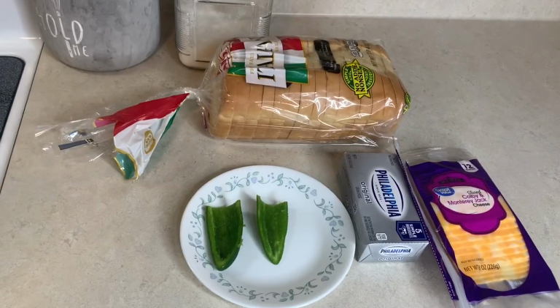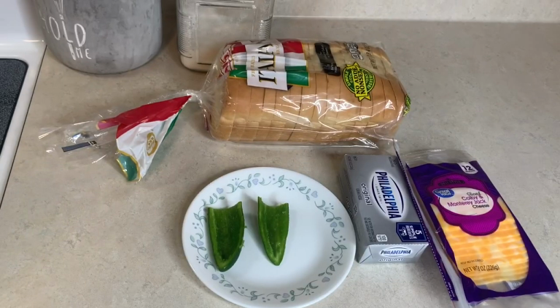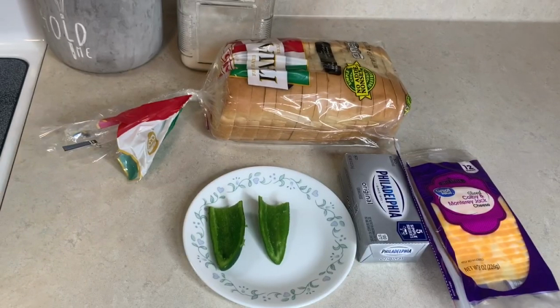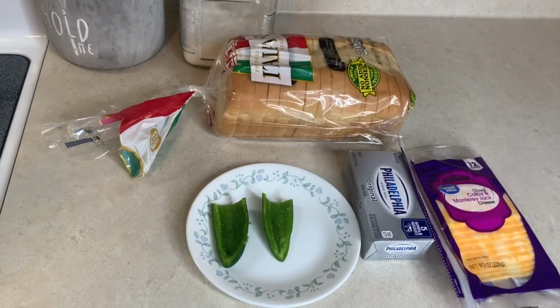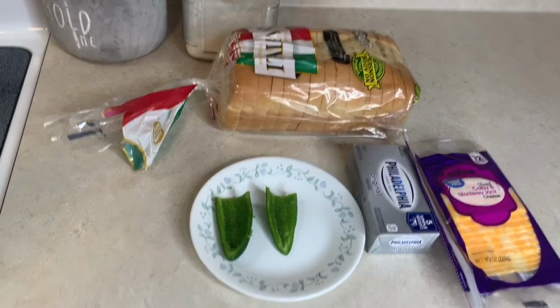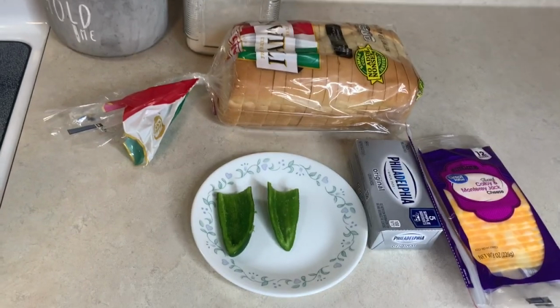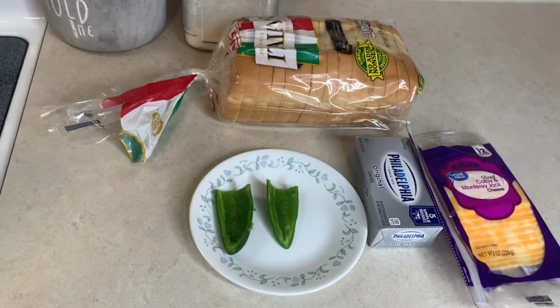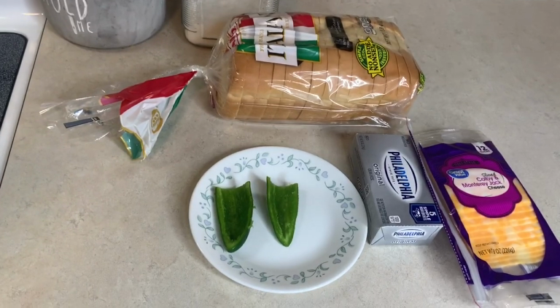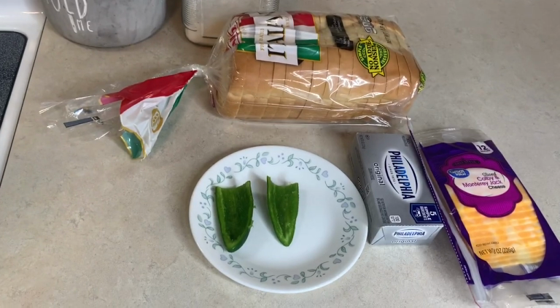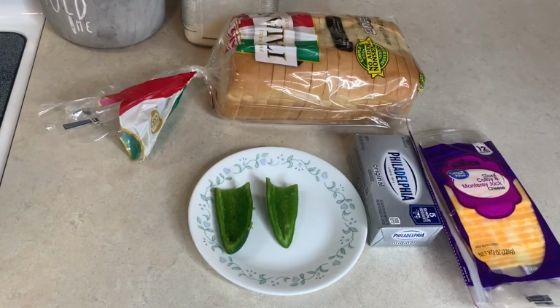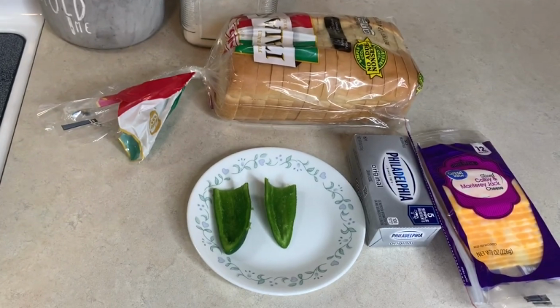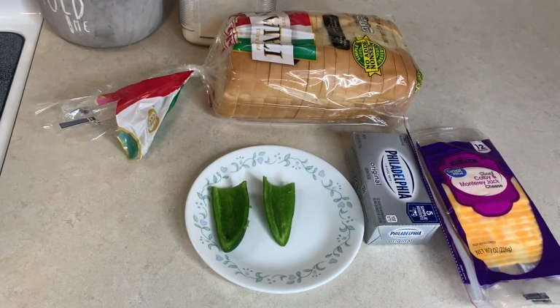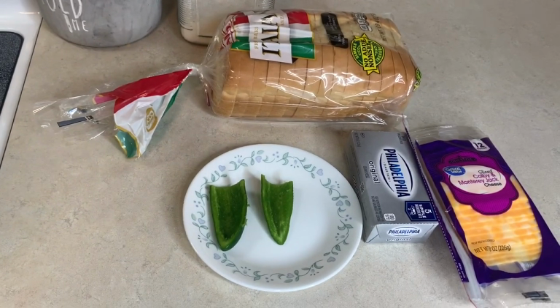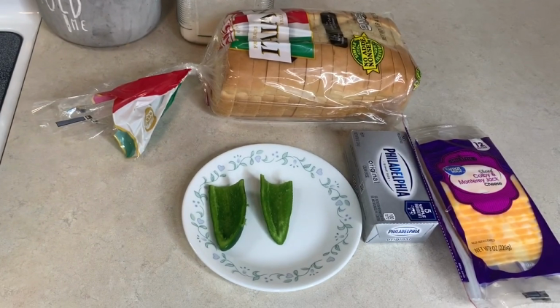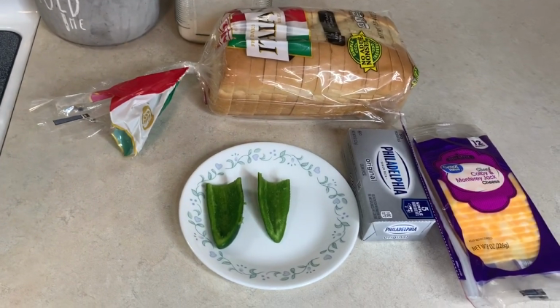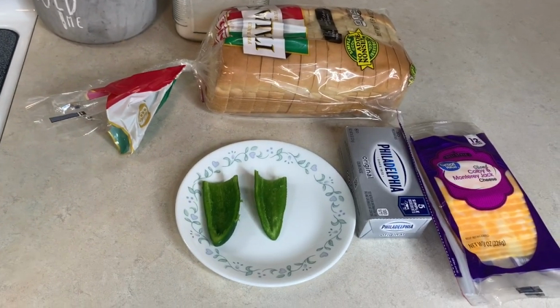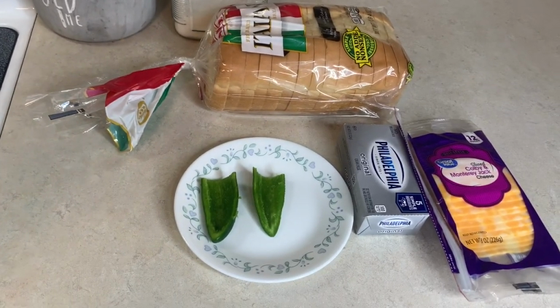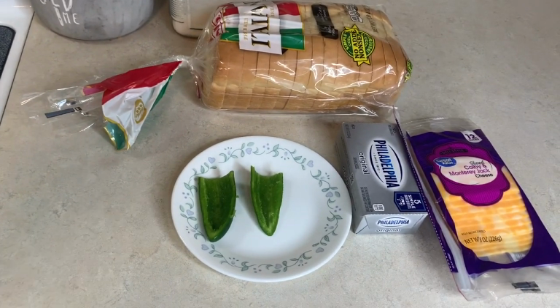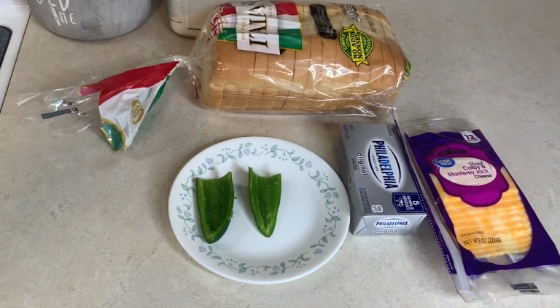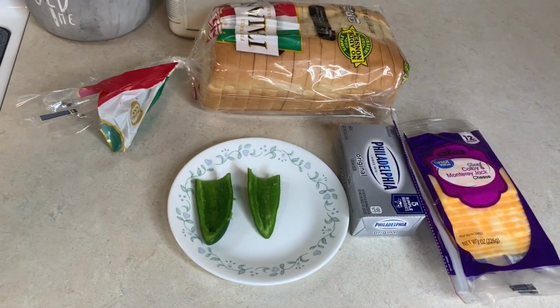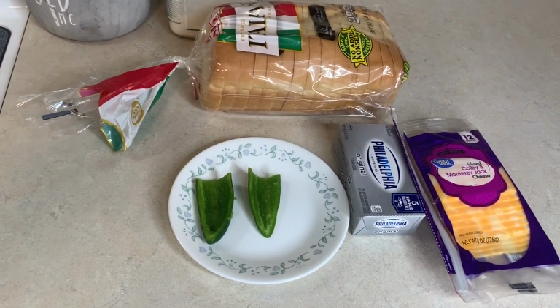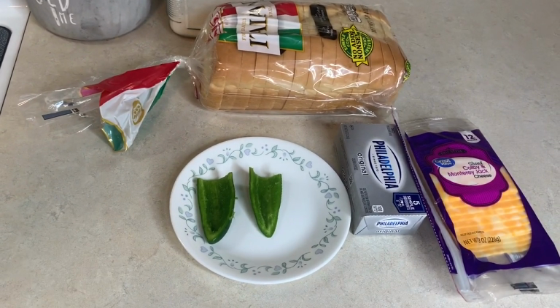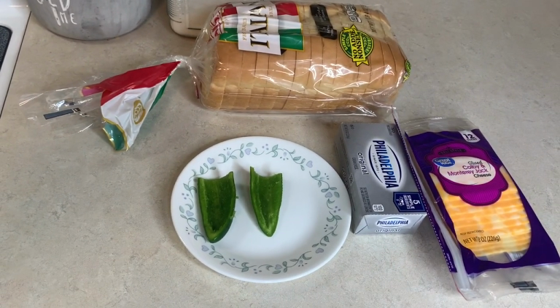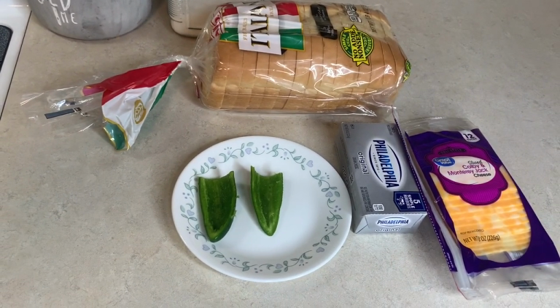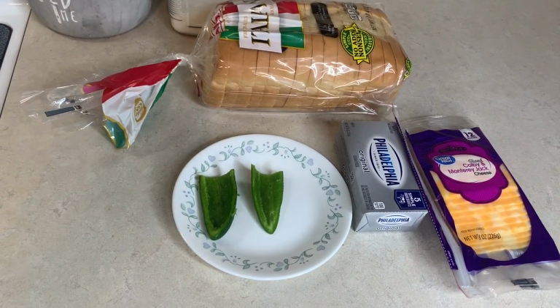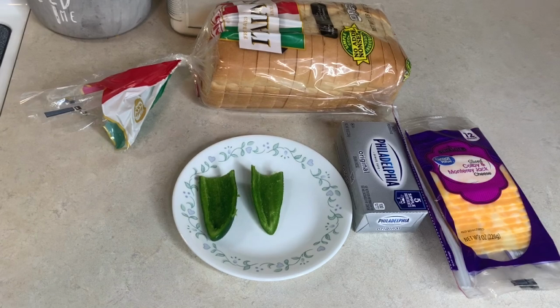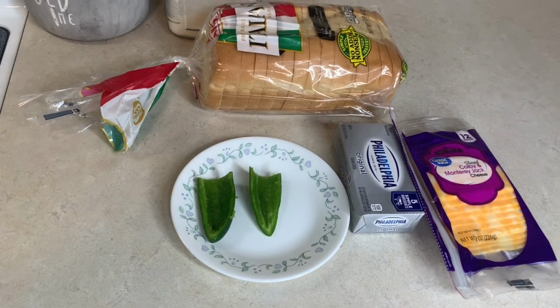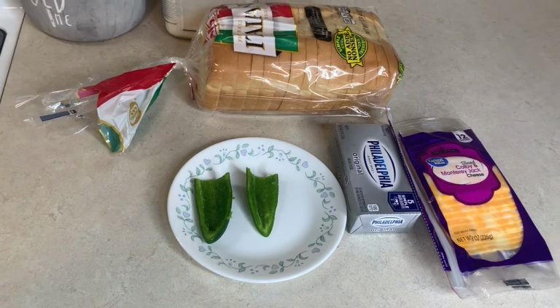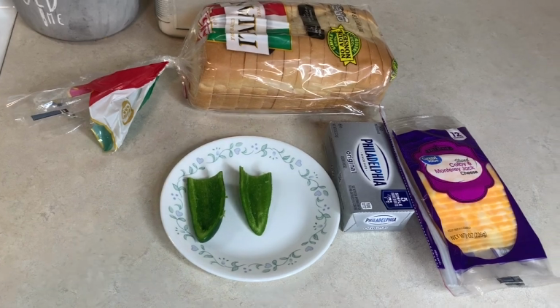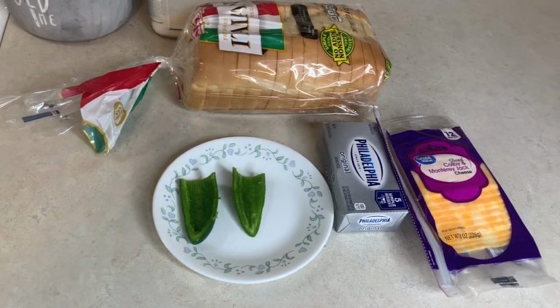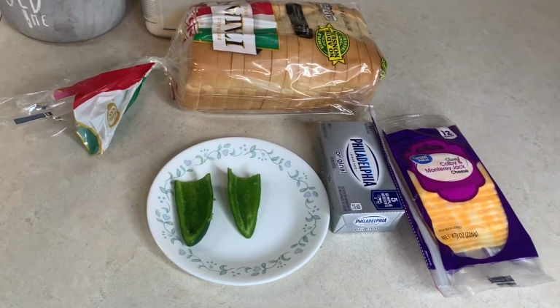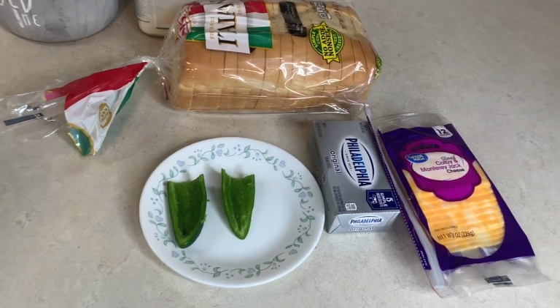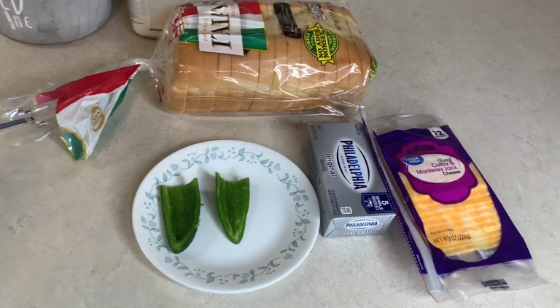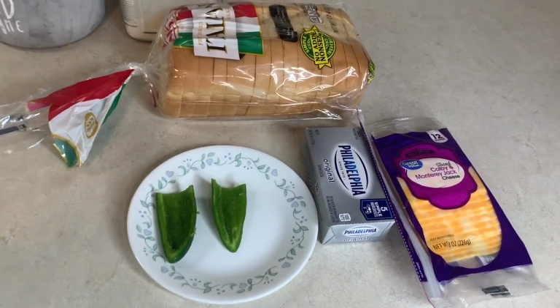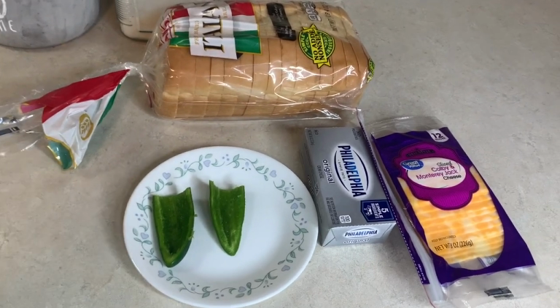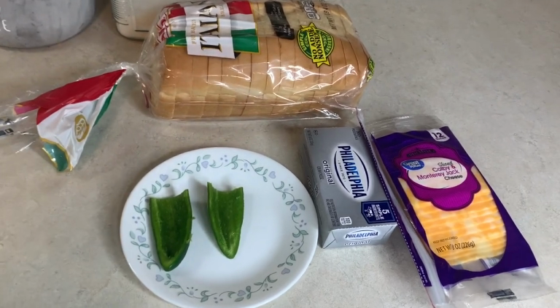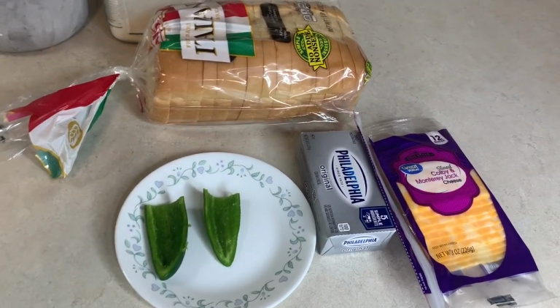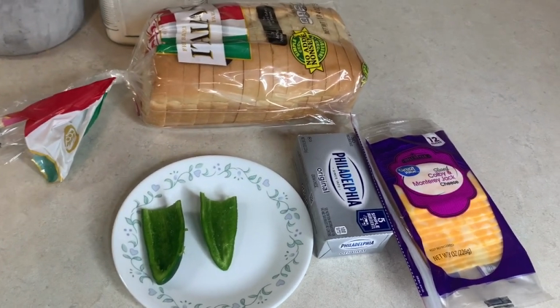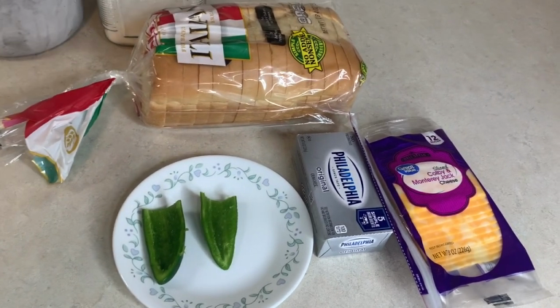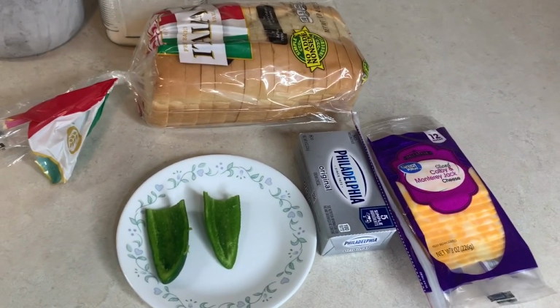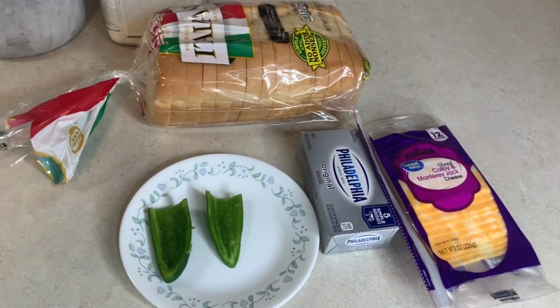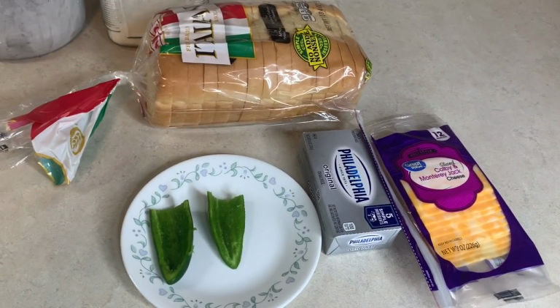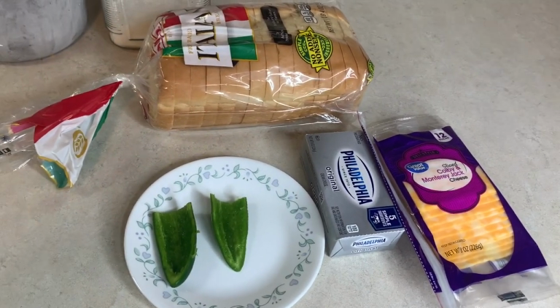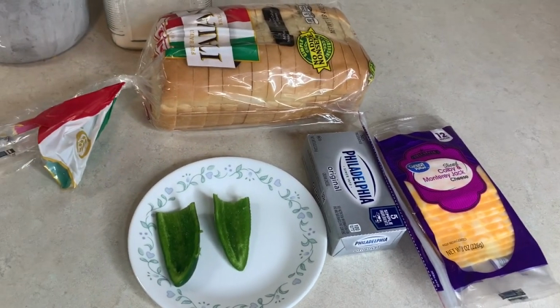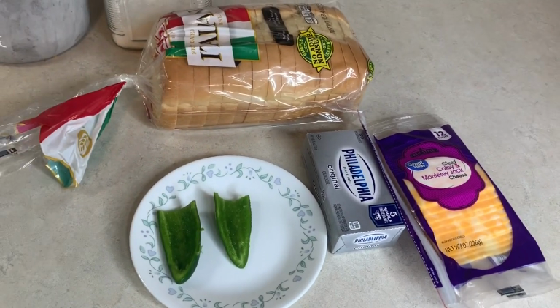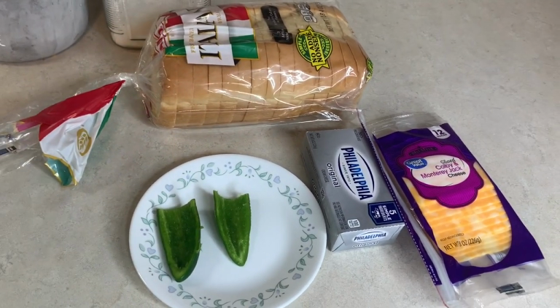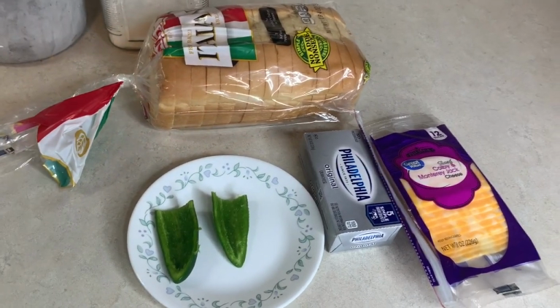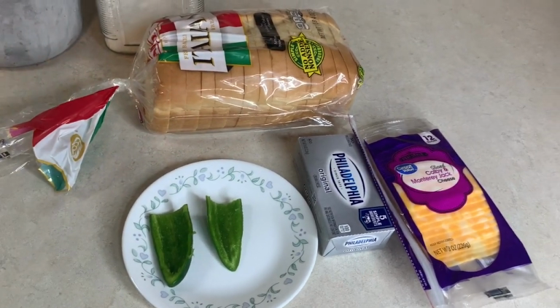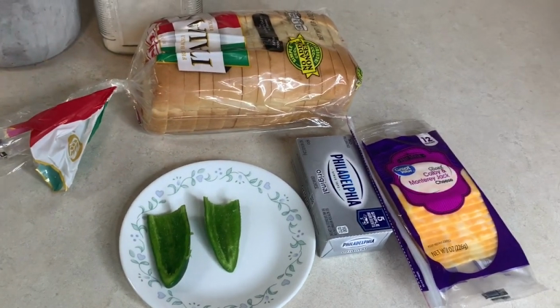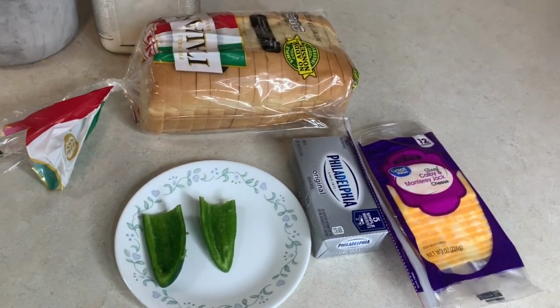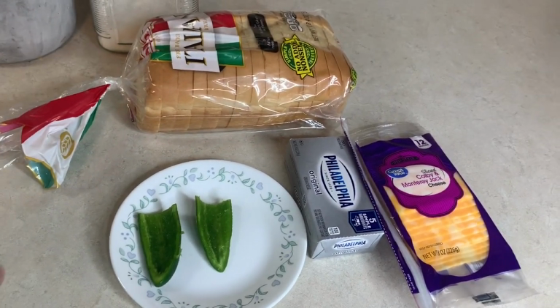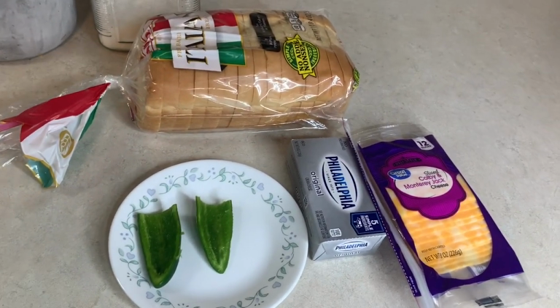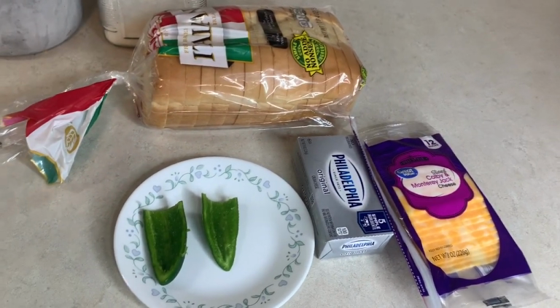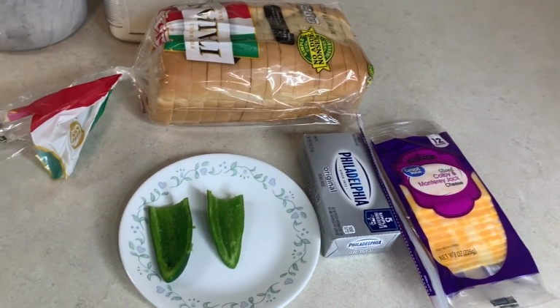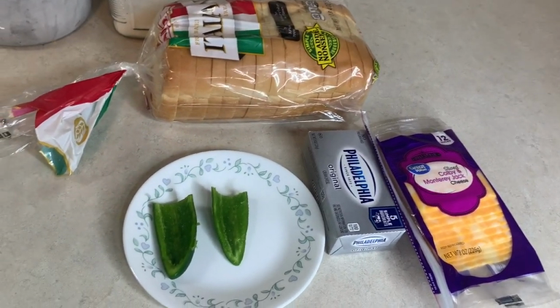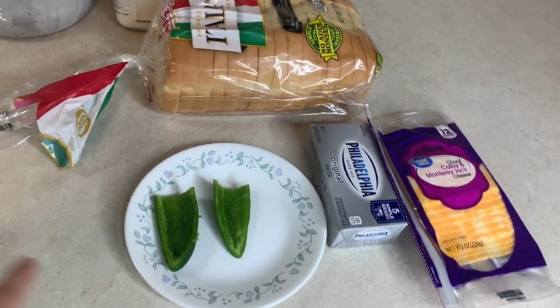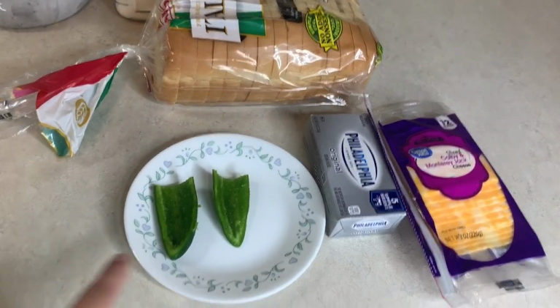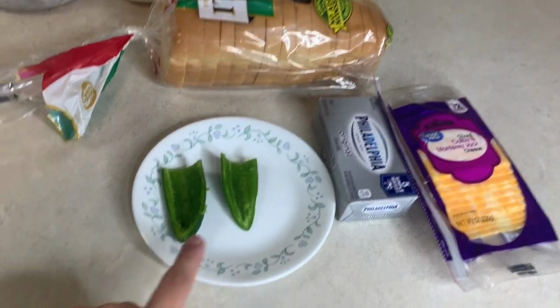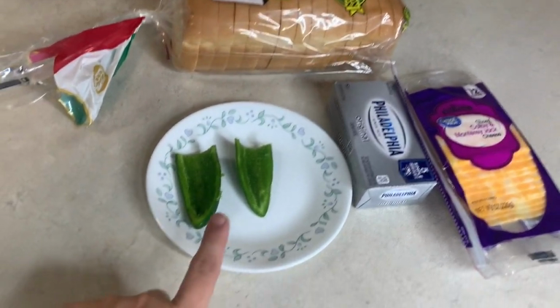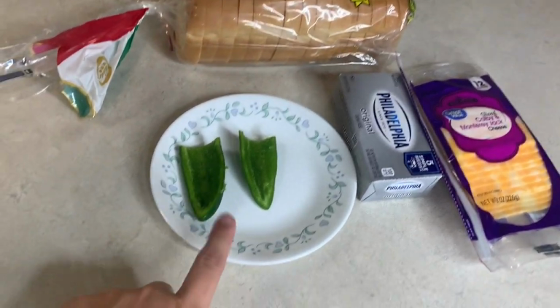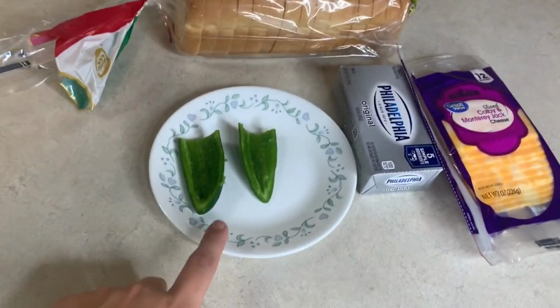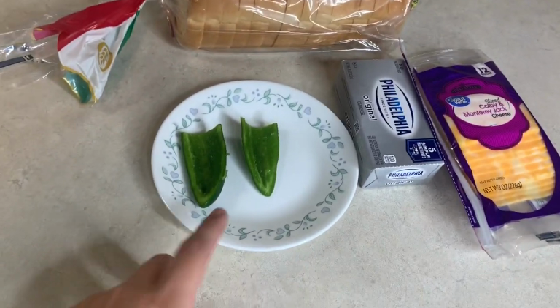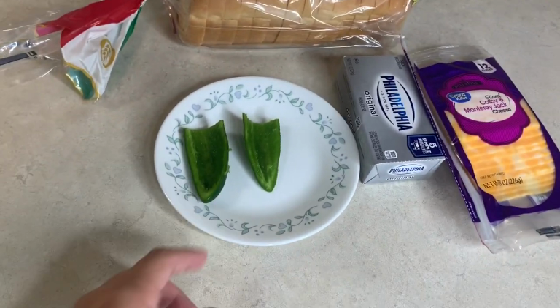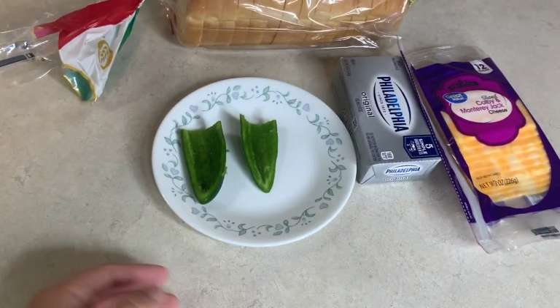Tonight we're having some jalapeño popper grilled cheeses for supper. Travis isn't here yet so I'm not making his yet, and the kids won't have jalapeños, so that's why there's only one.